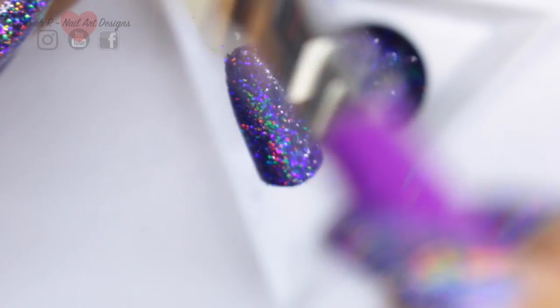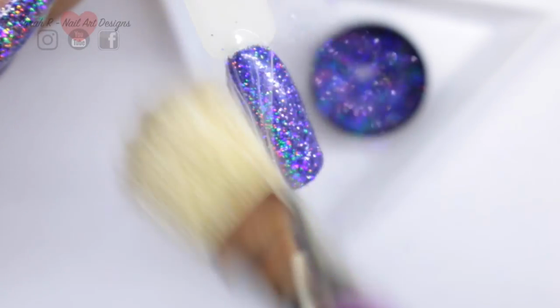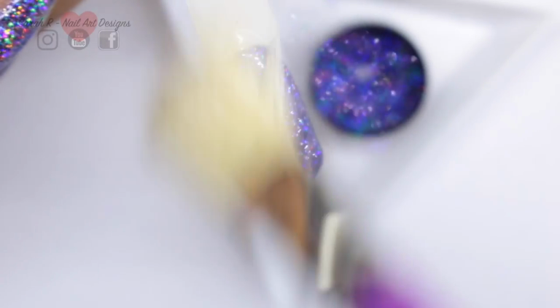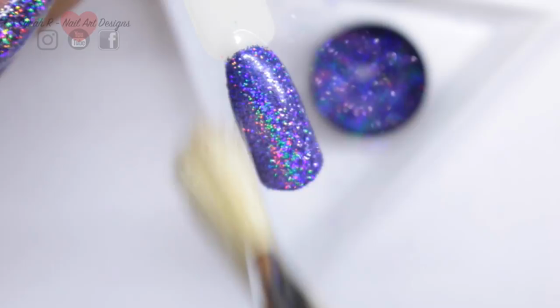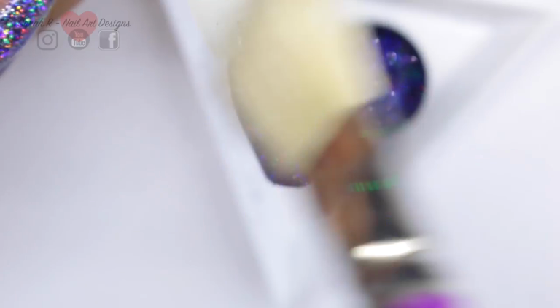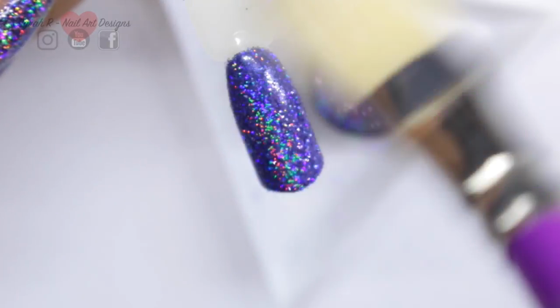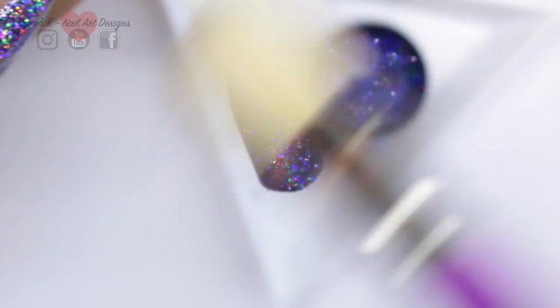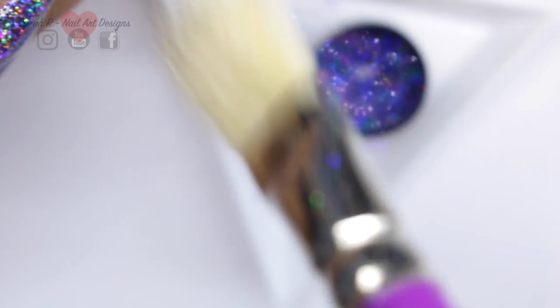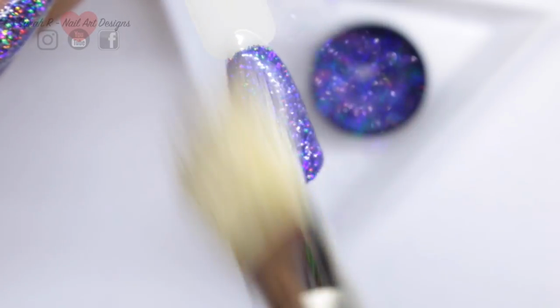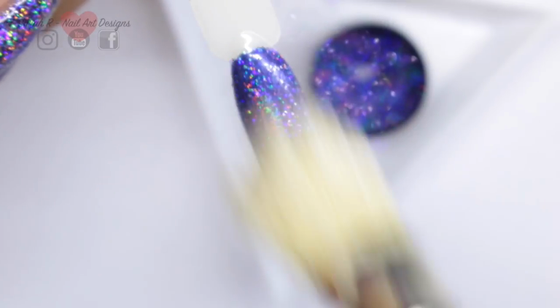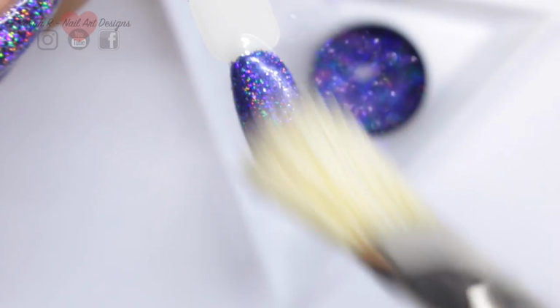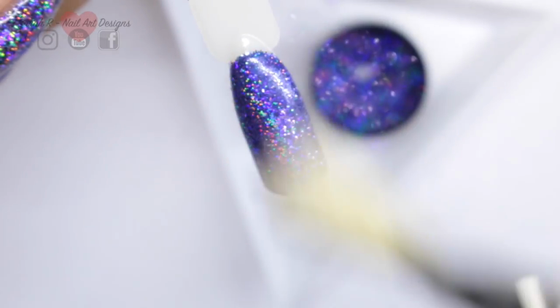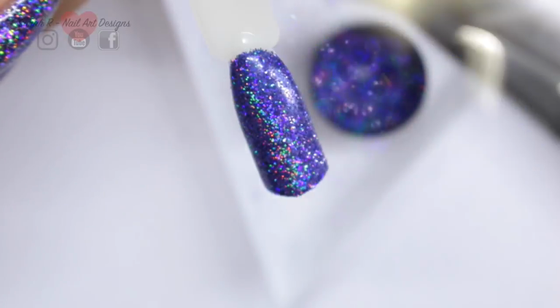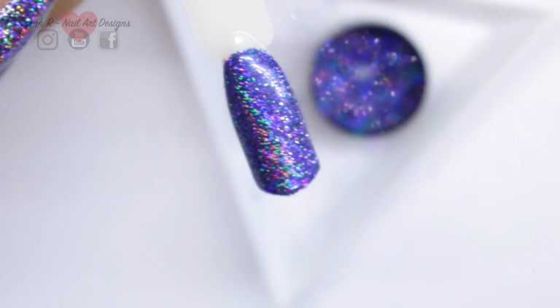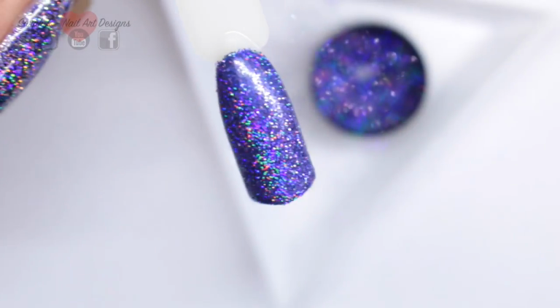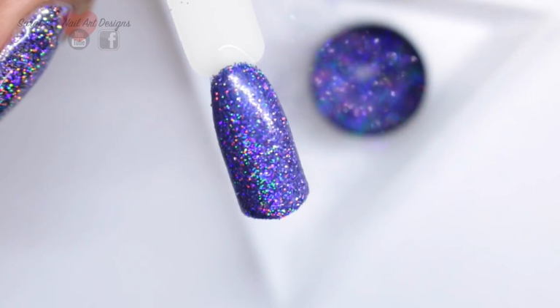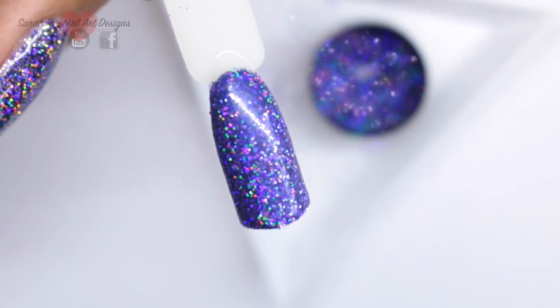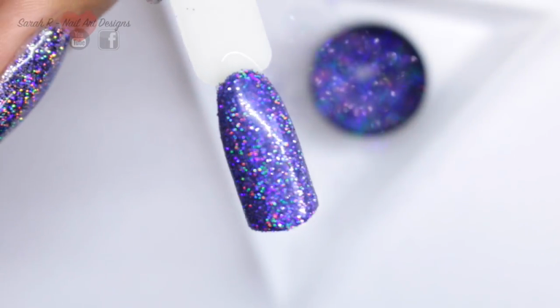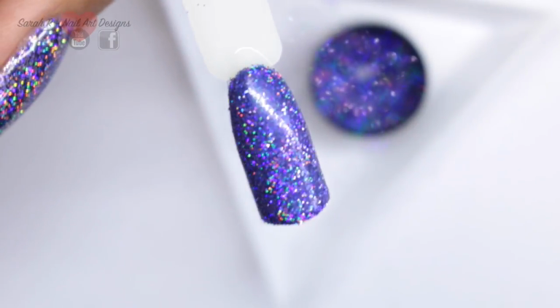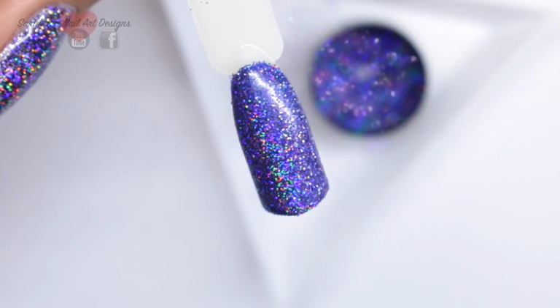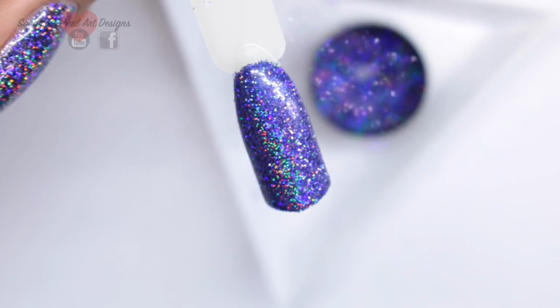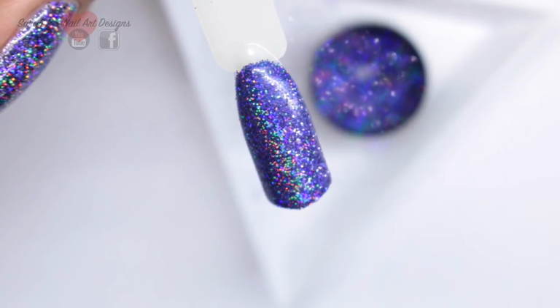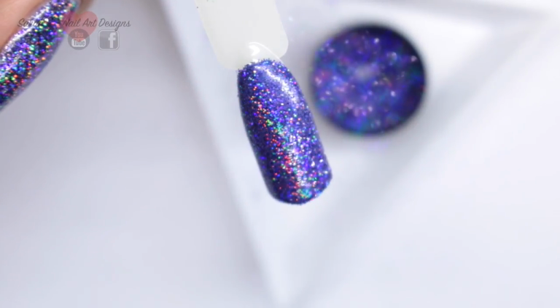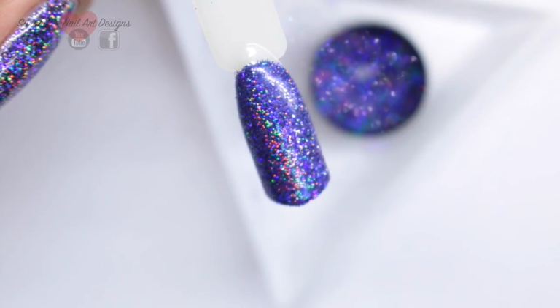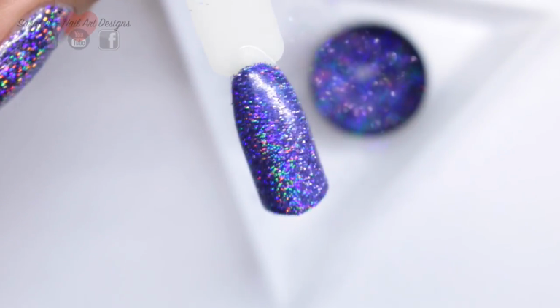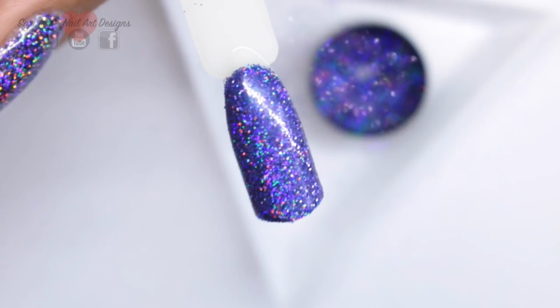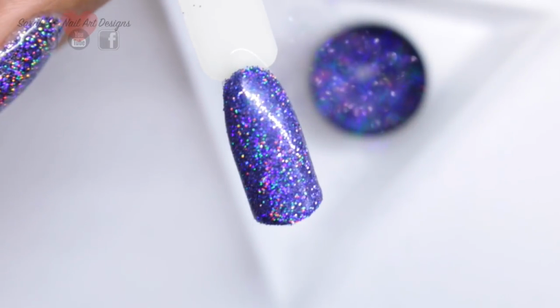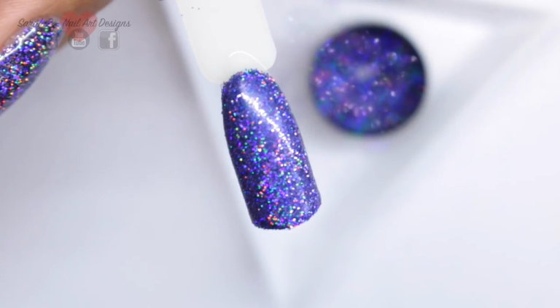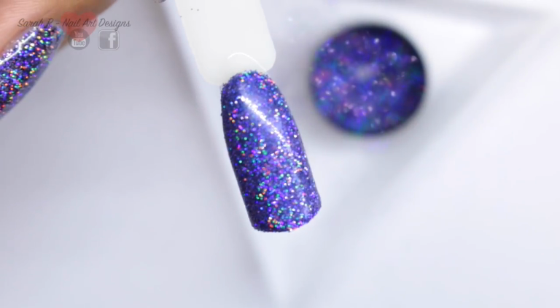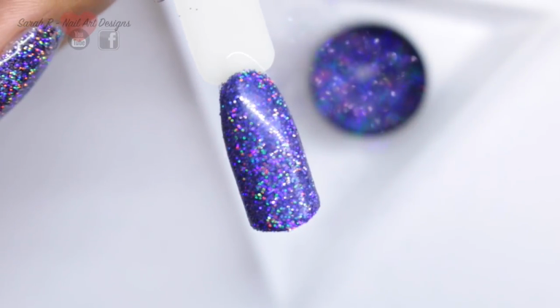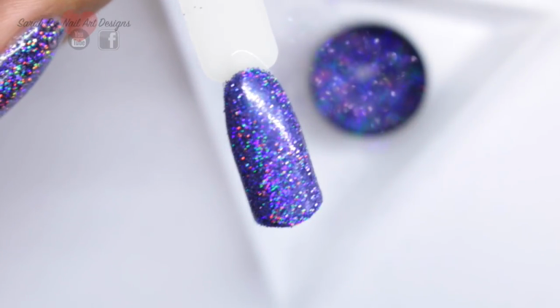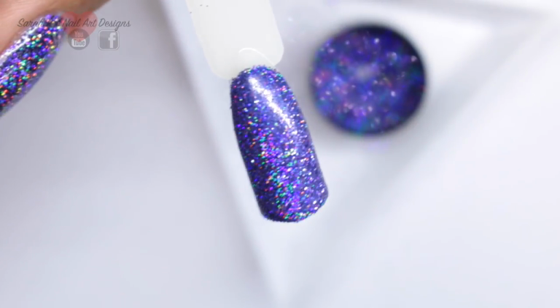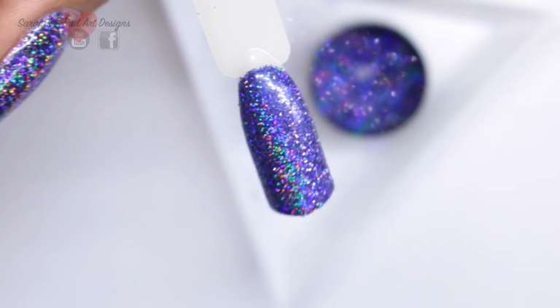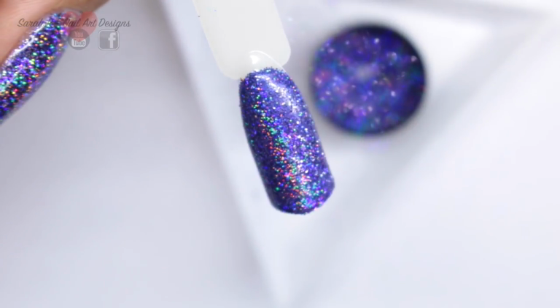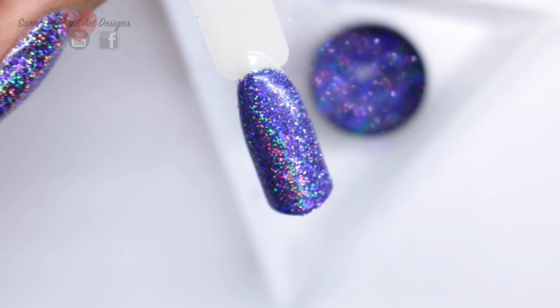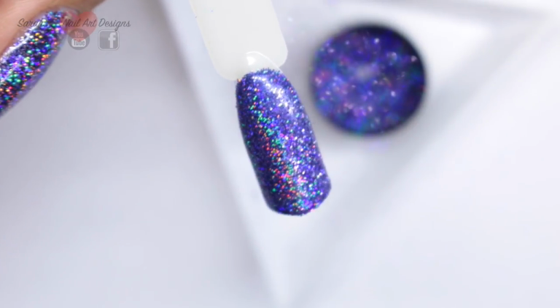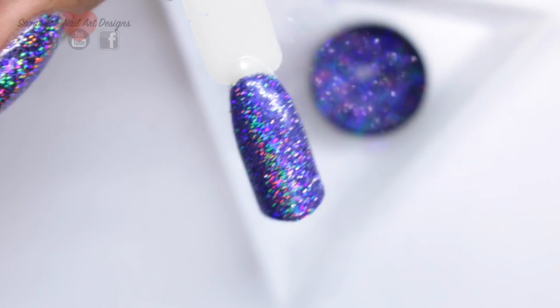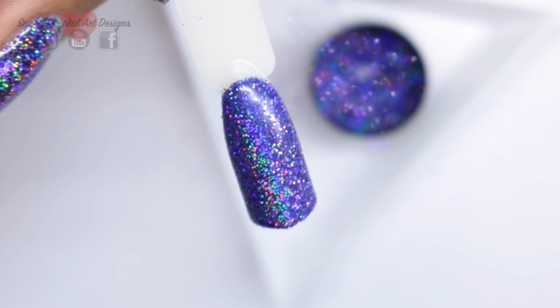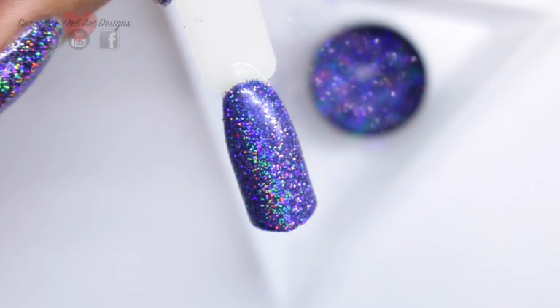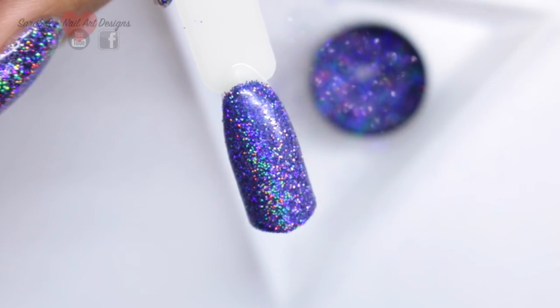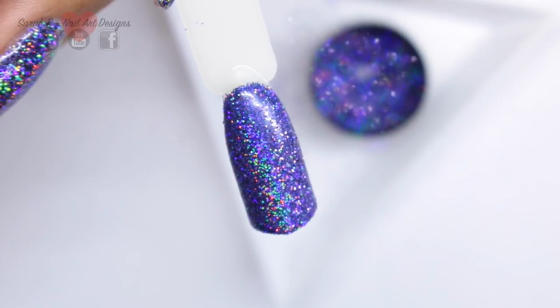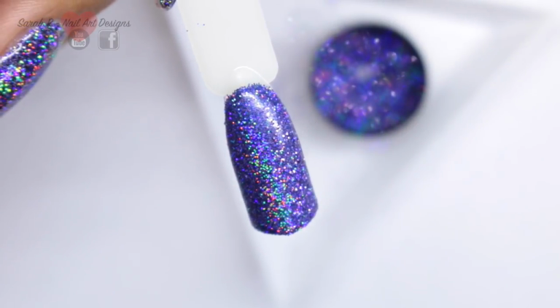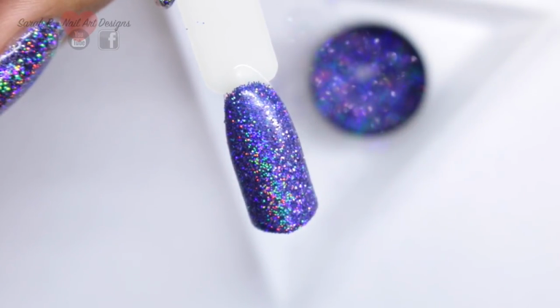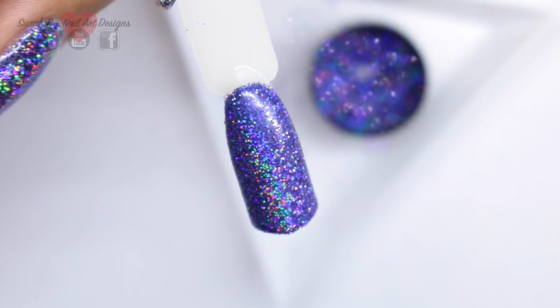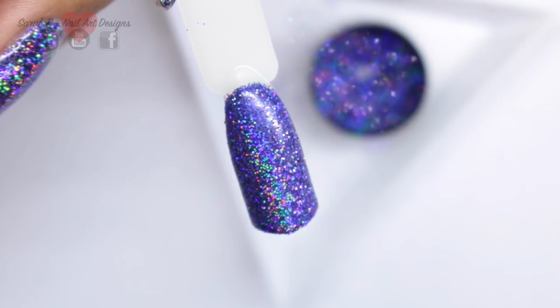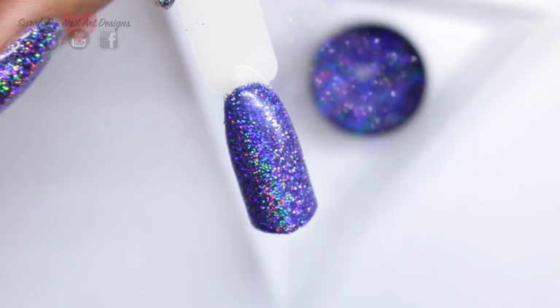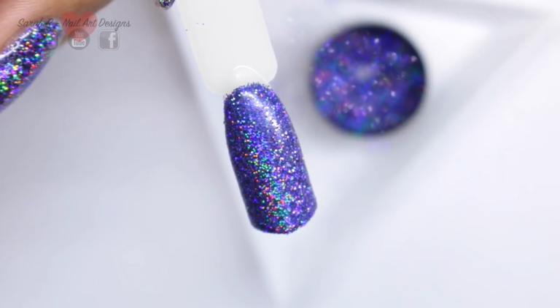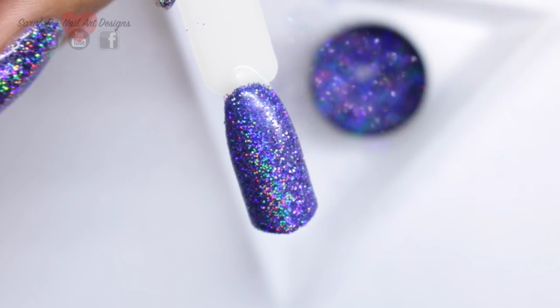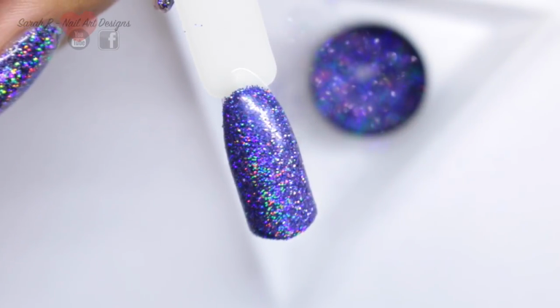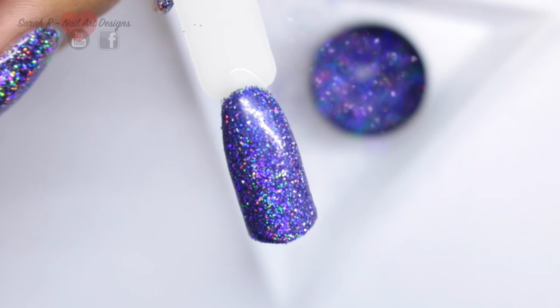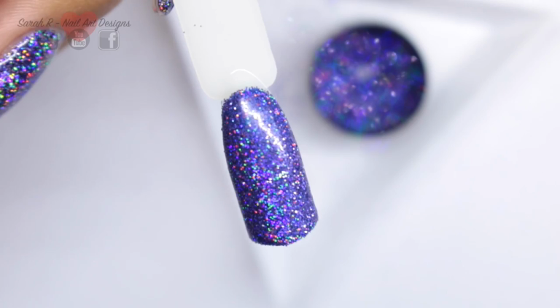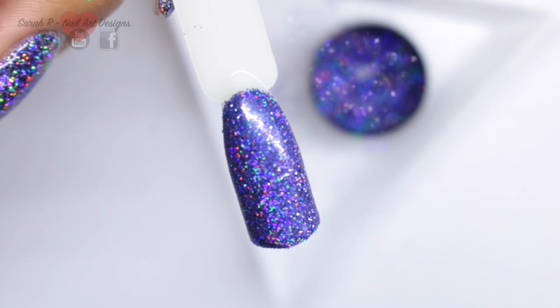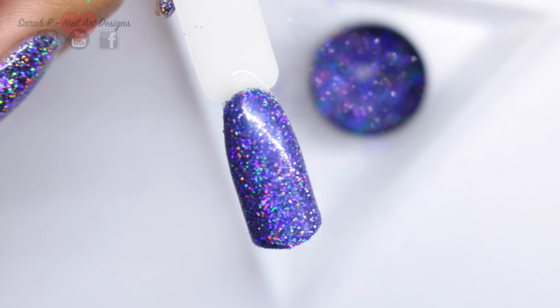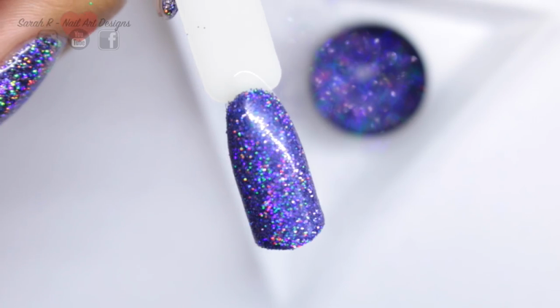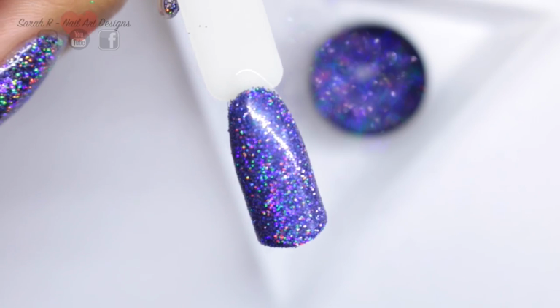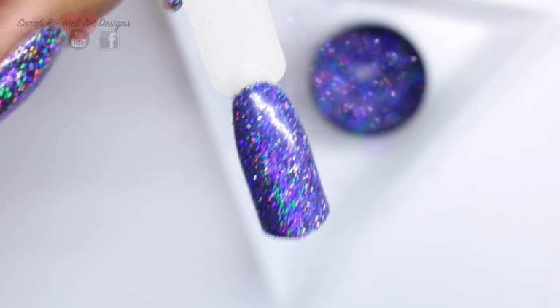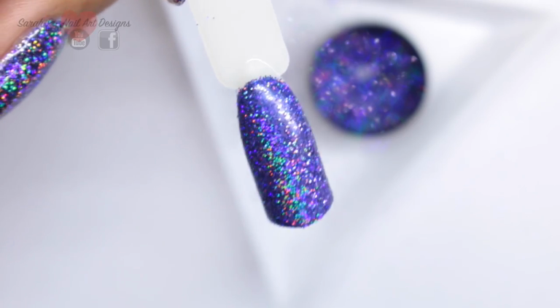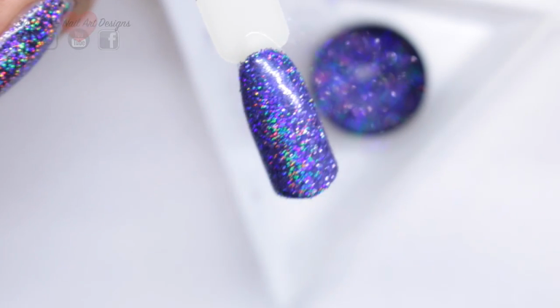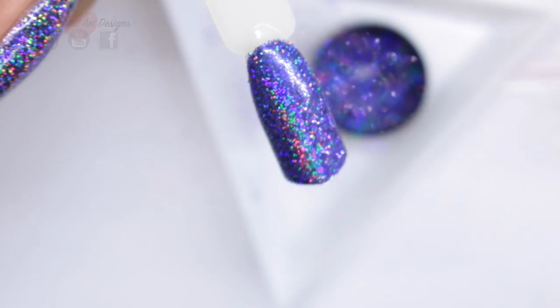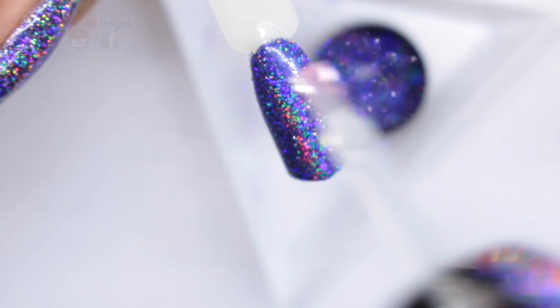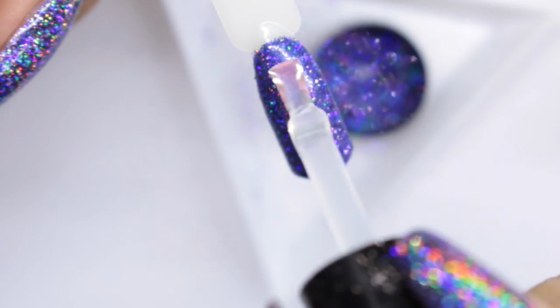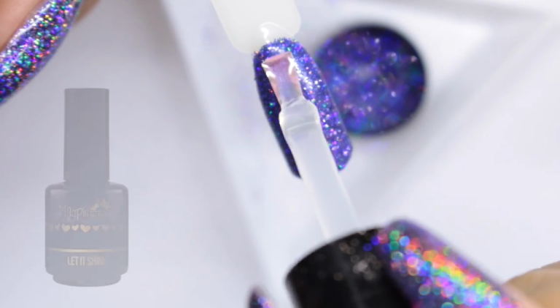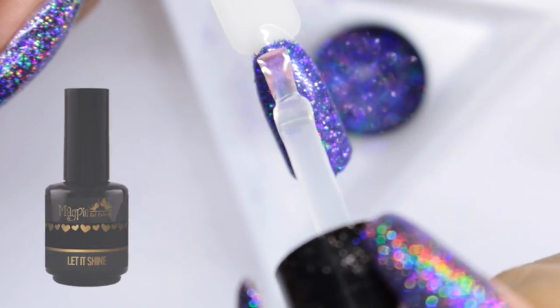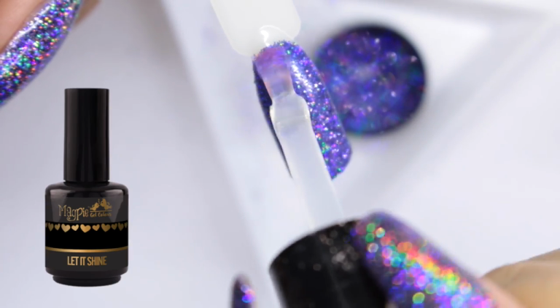Once you're happy with the coverage, just take the Magpie duster and sweep off any excess. Then I'm going to take the Magpie Let It Shine top coat and add two top coats, curing in between.